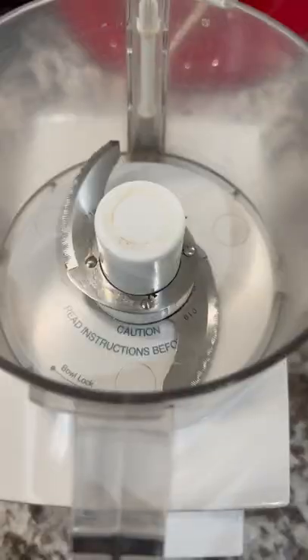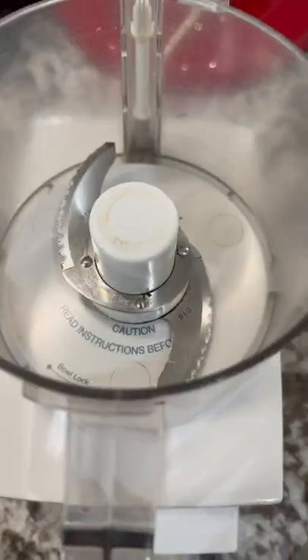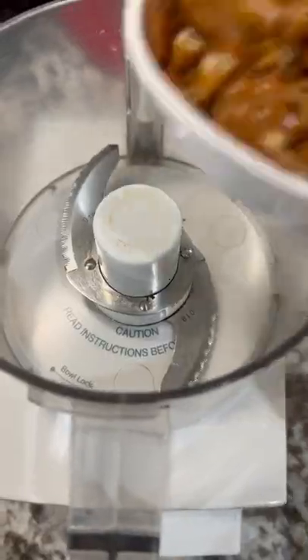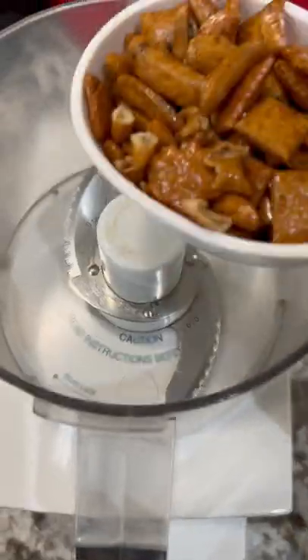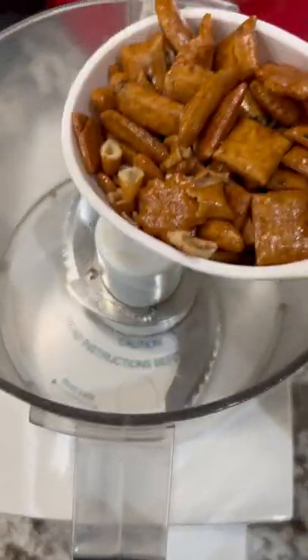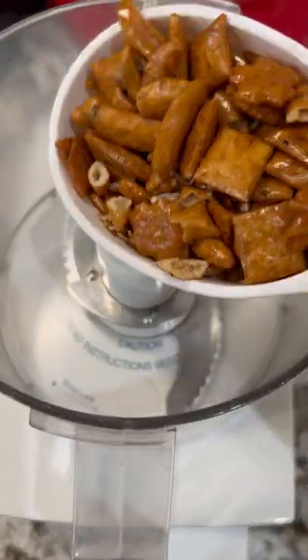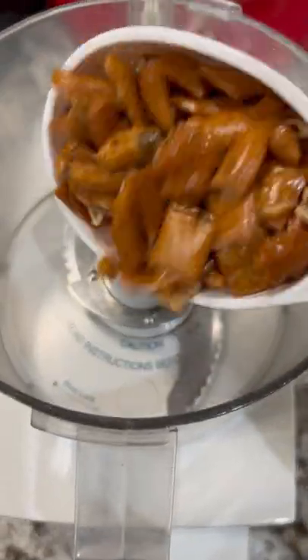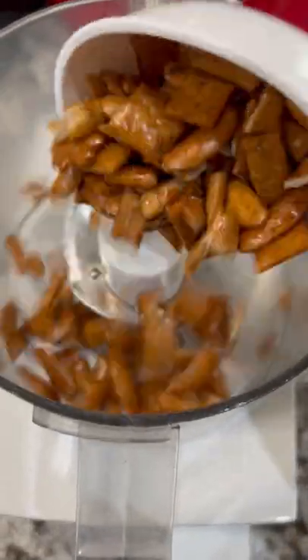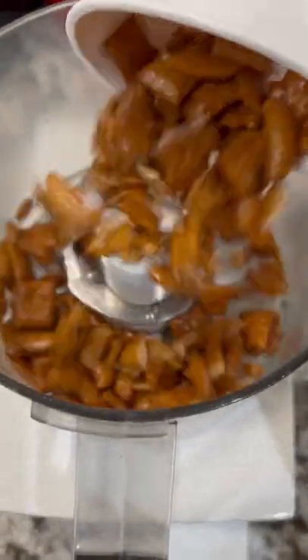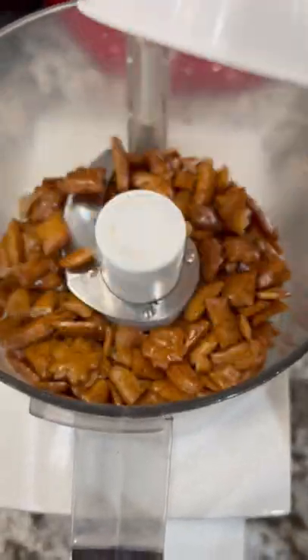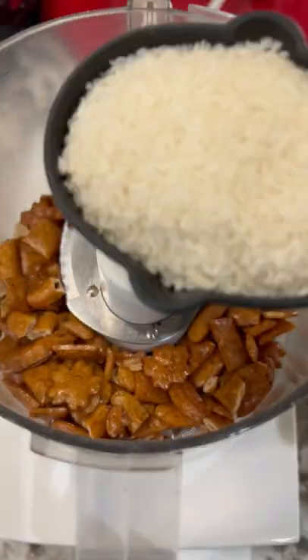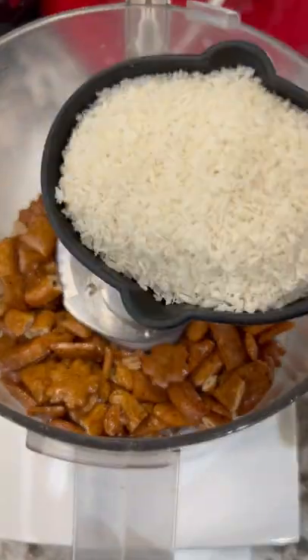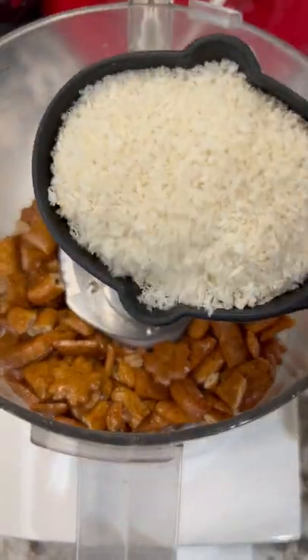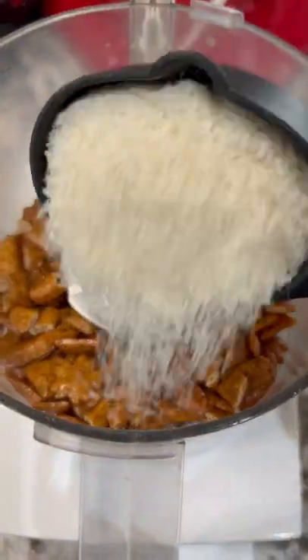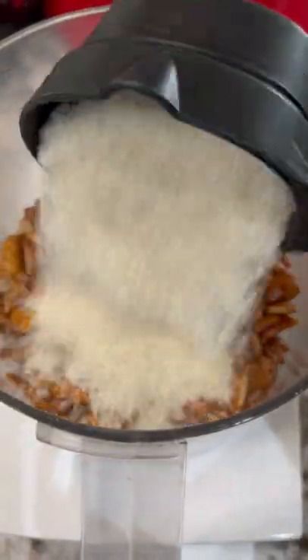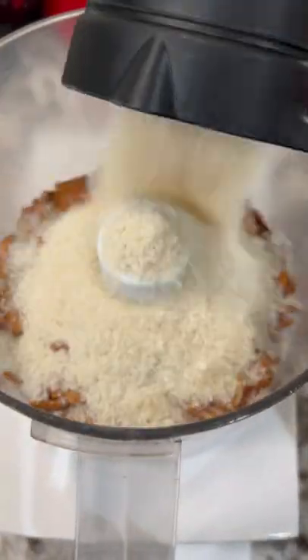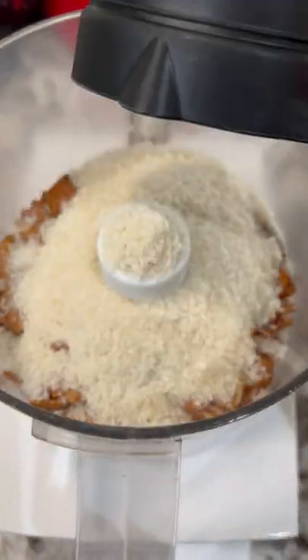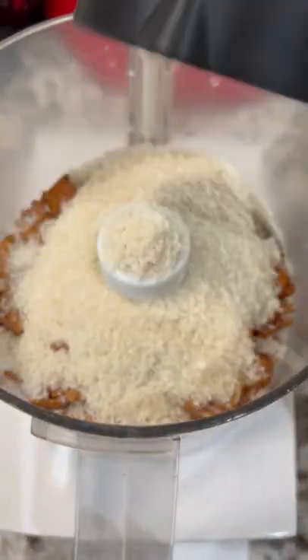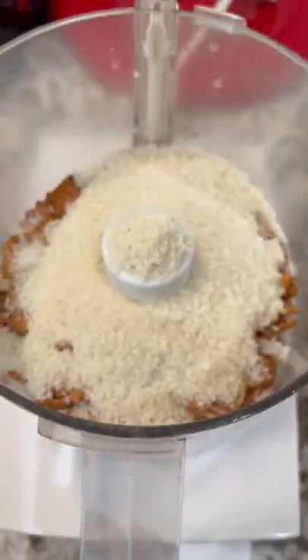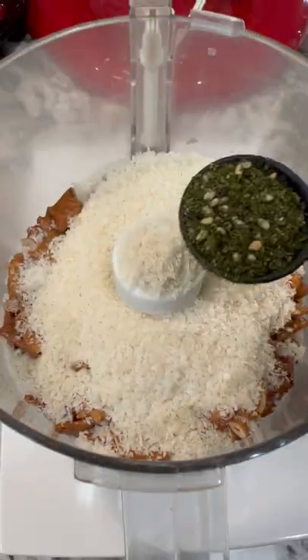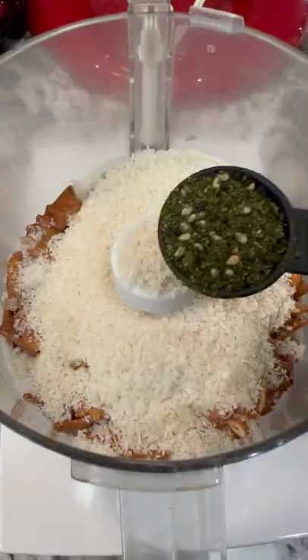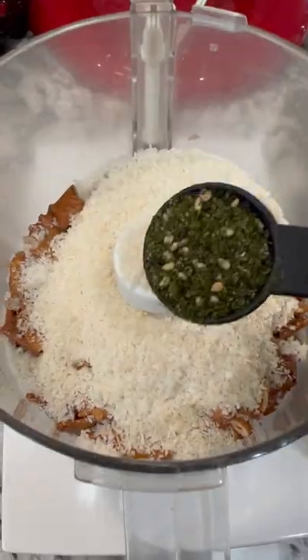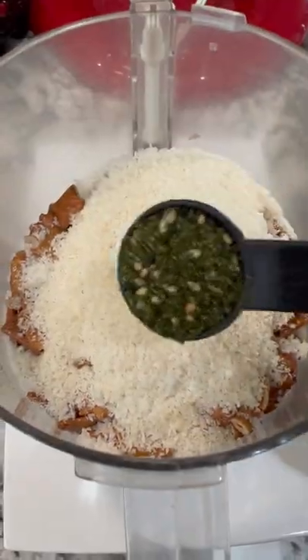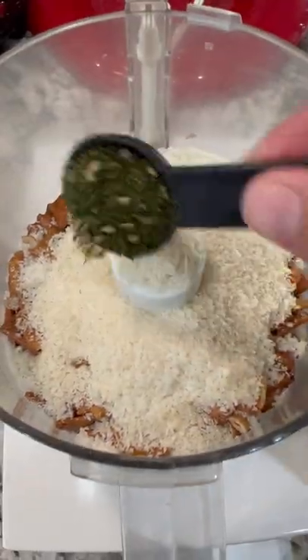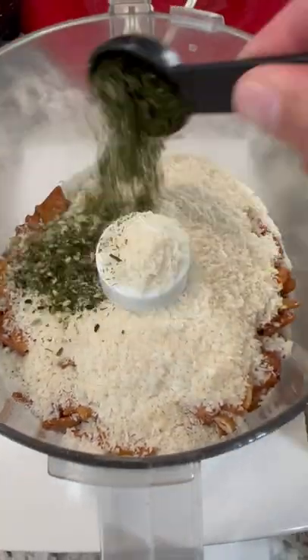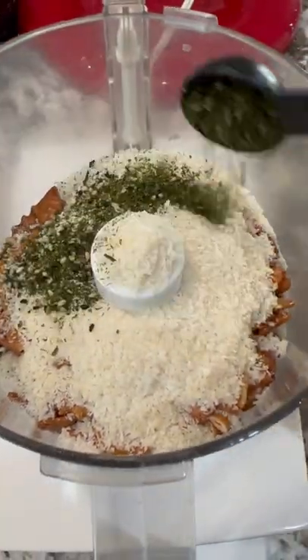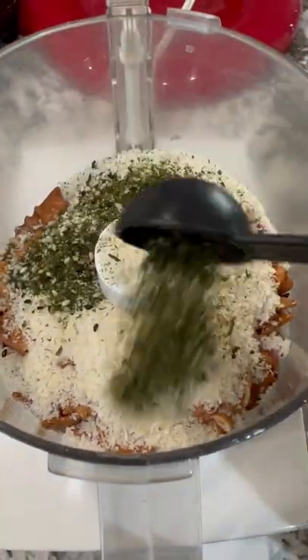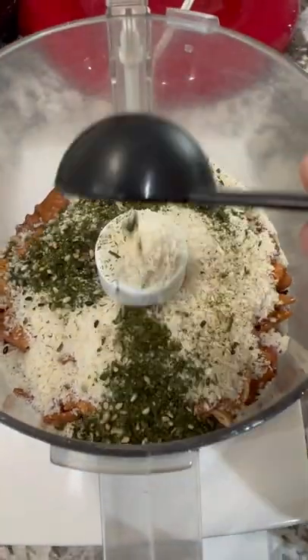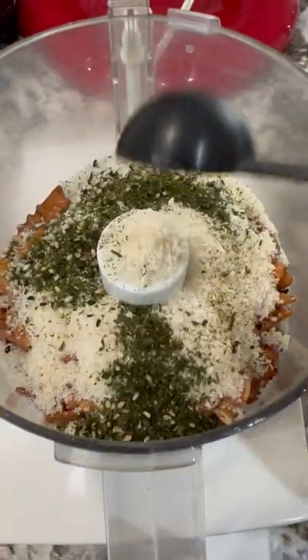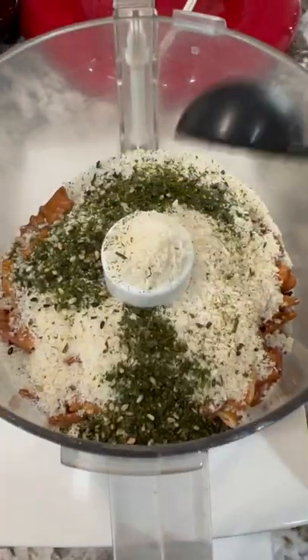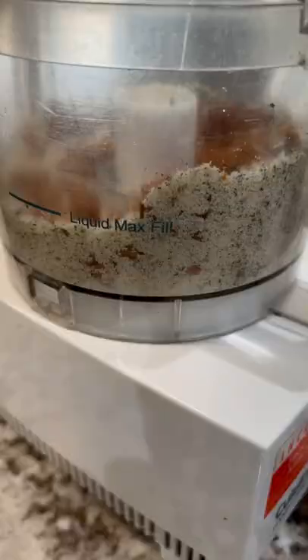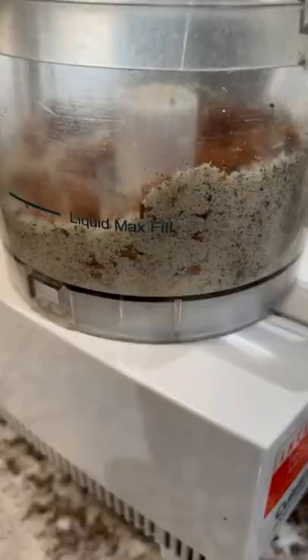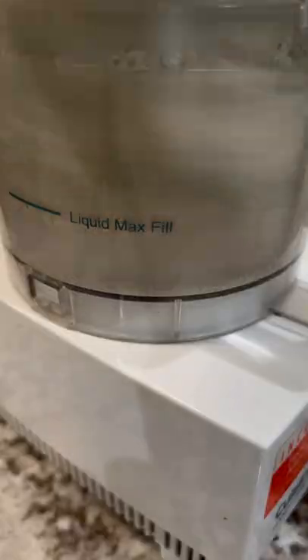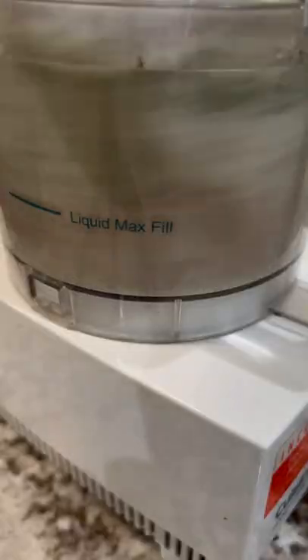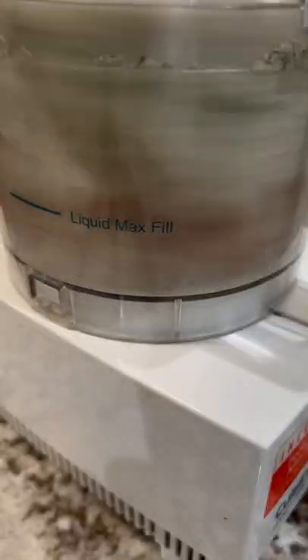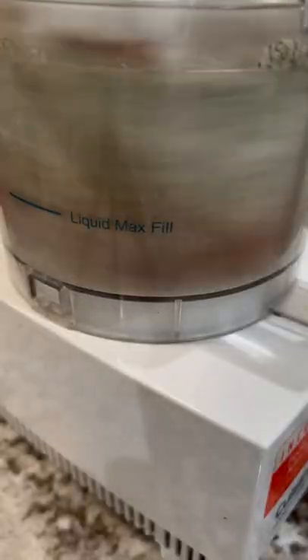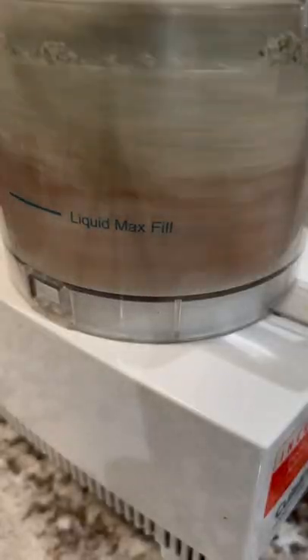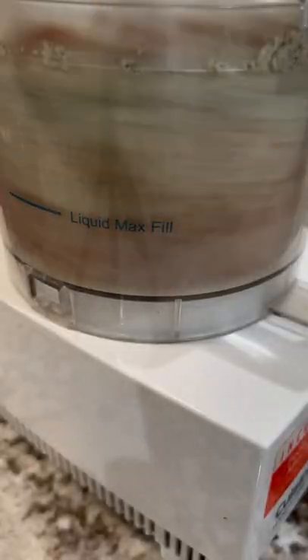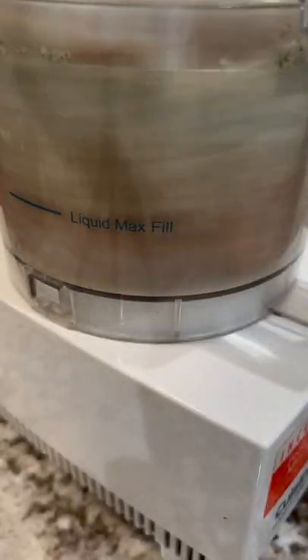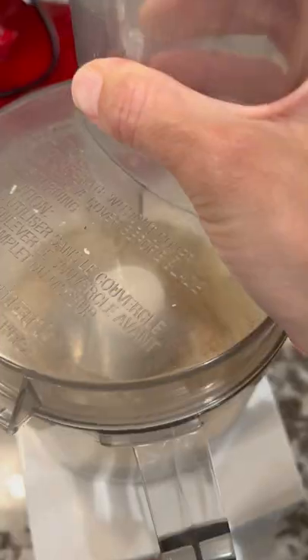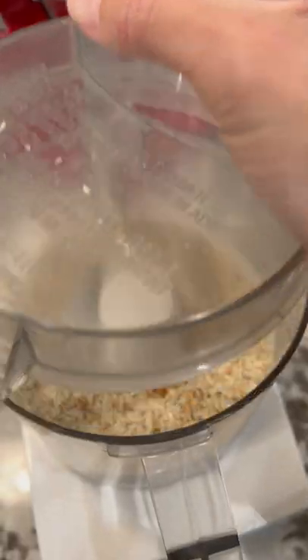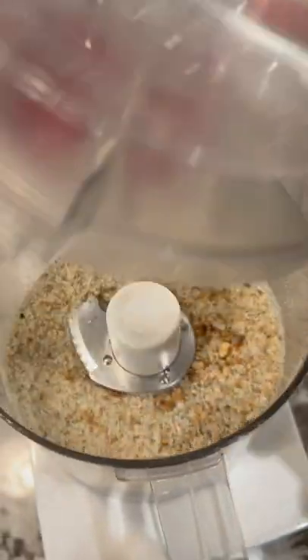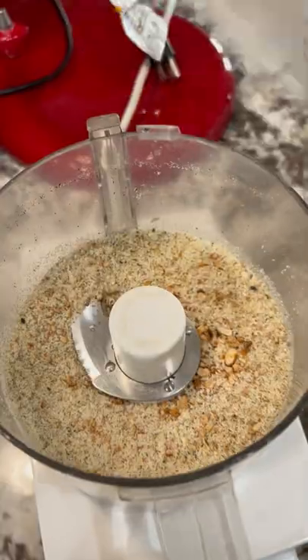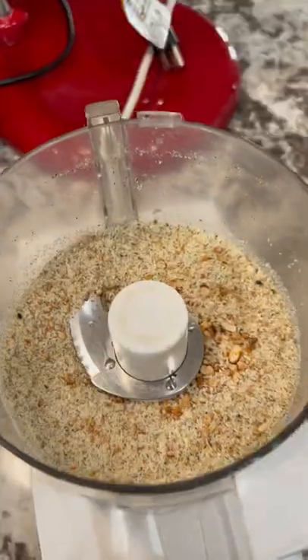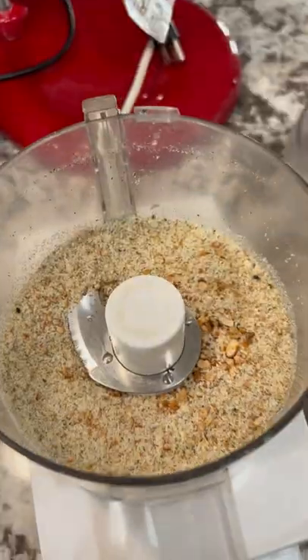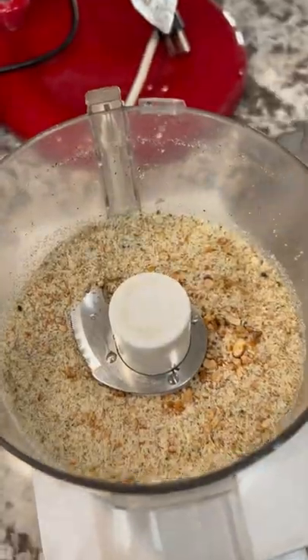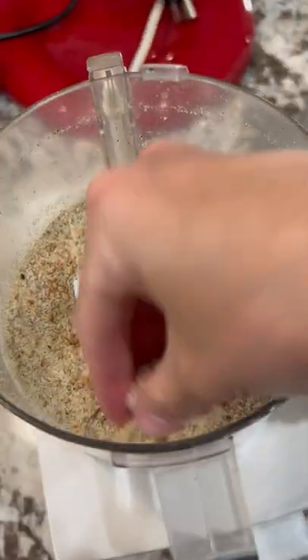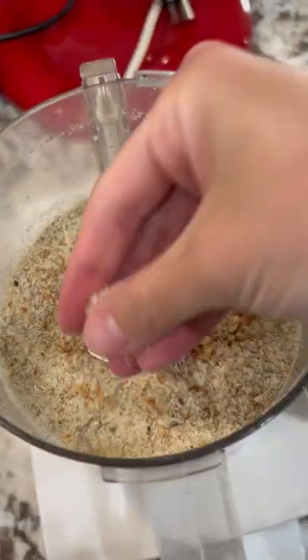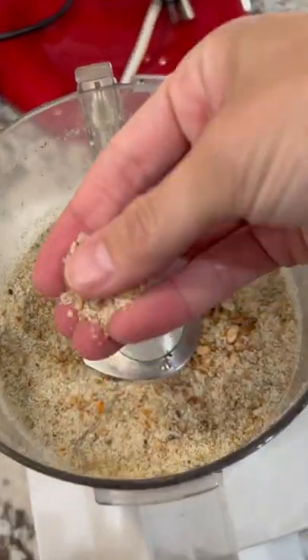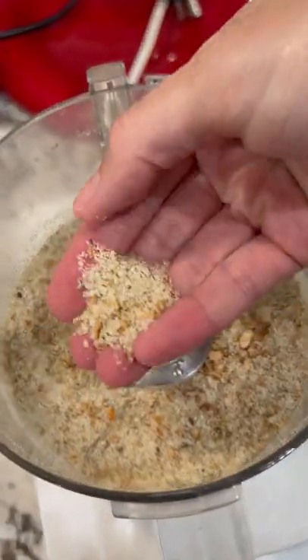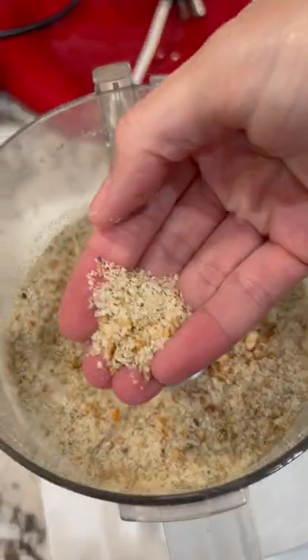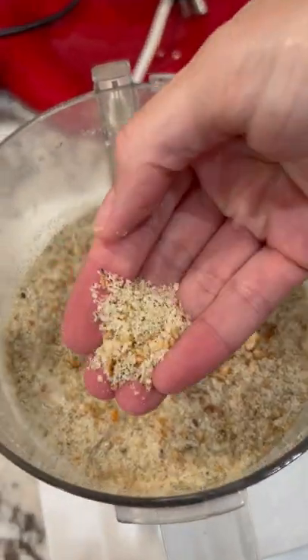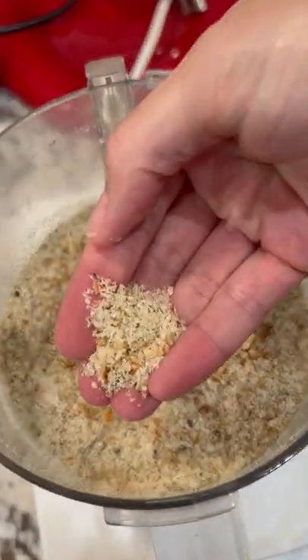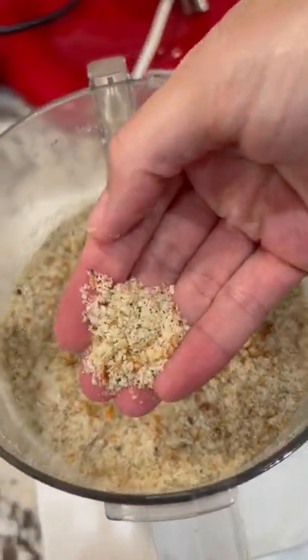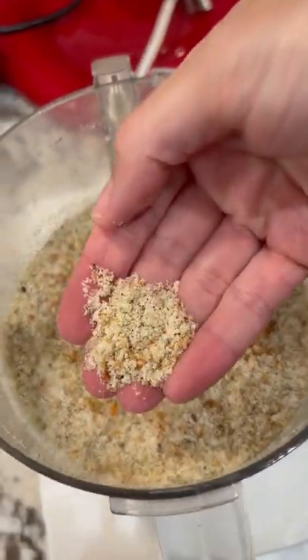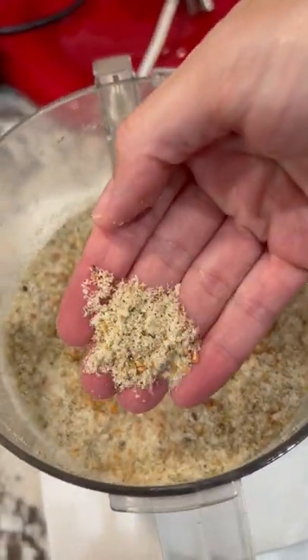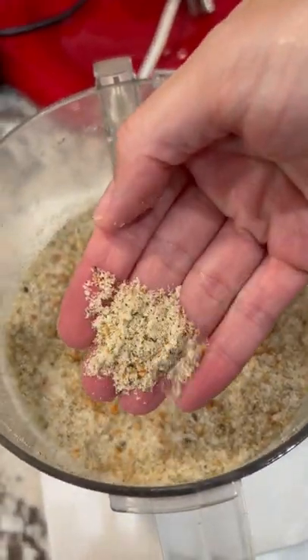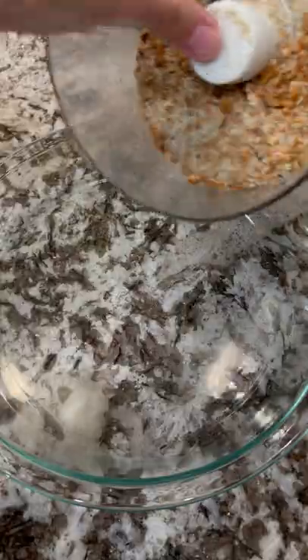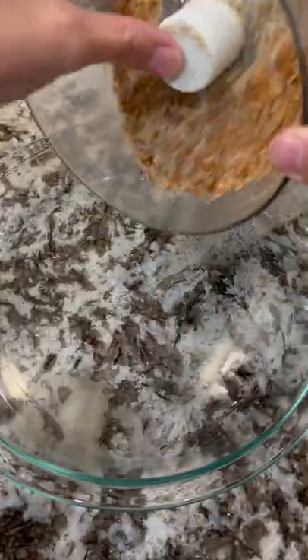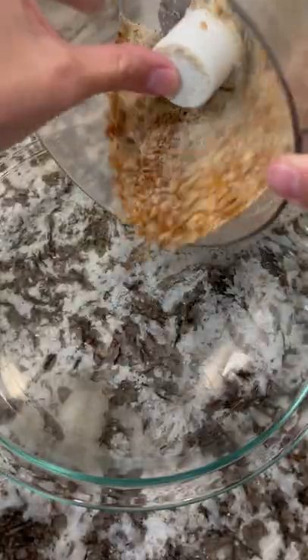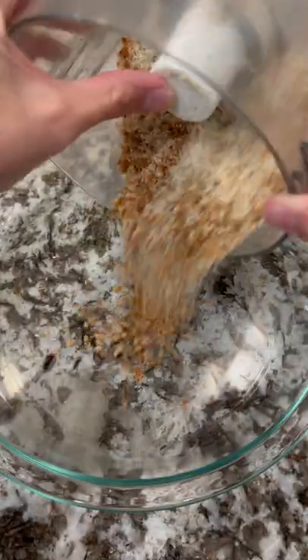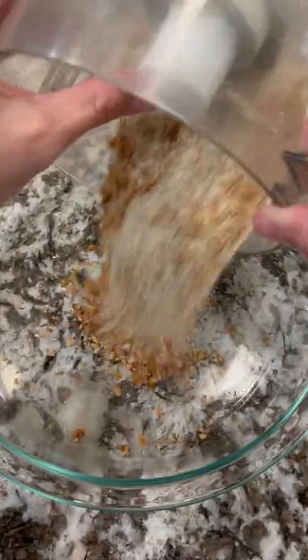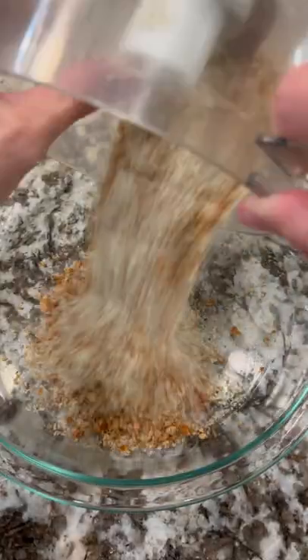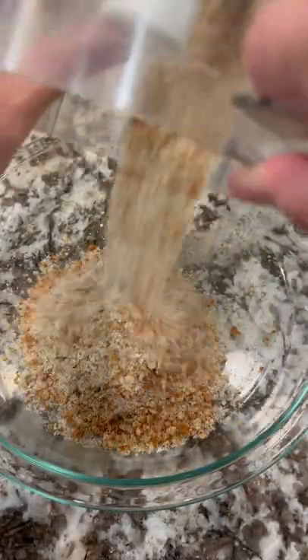First, you're going to start with your breading. Add some mochi crunch, panko, and furikake to a food processor. Blend until well combined and it looks like this.